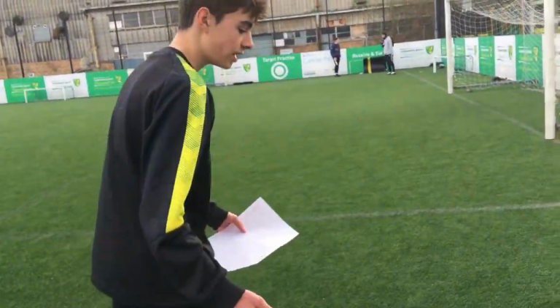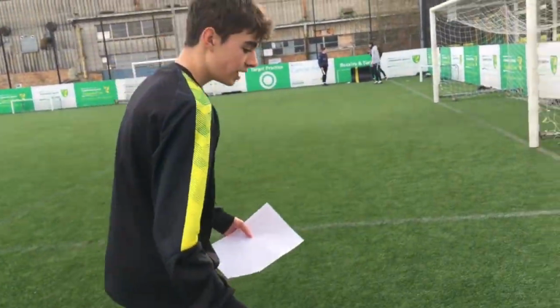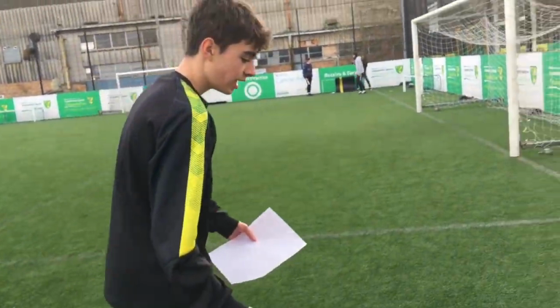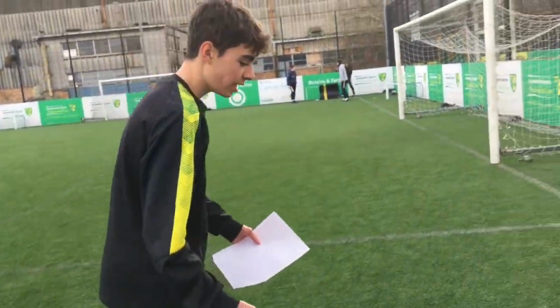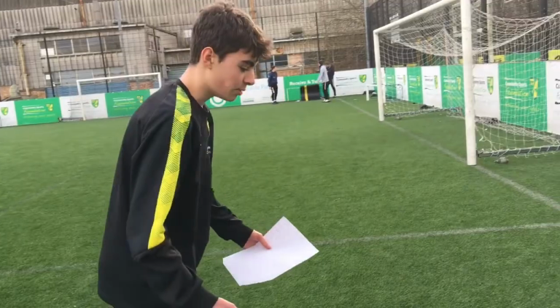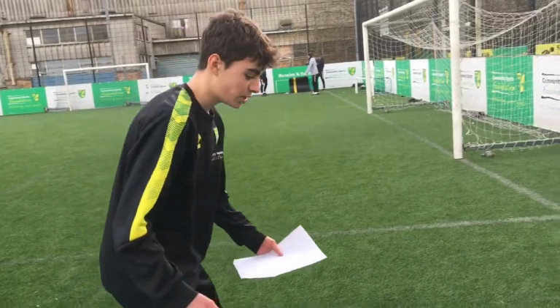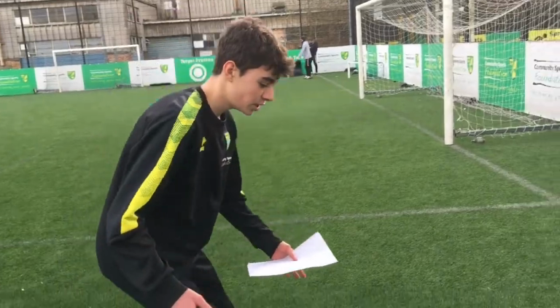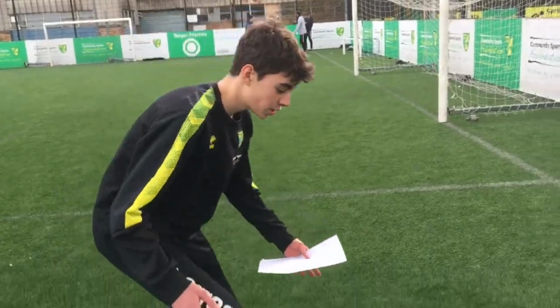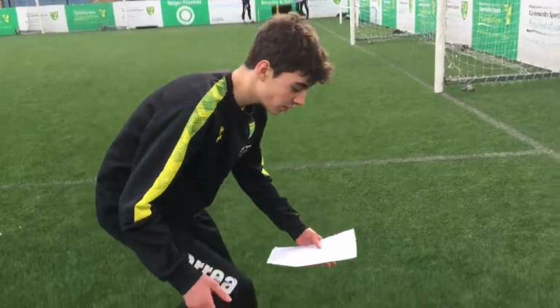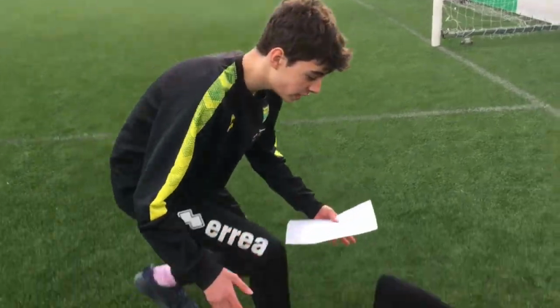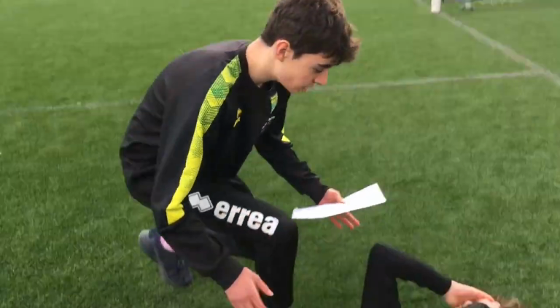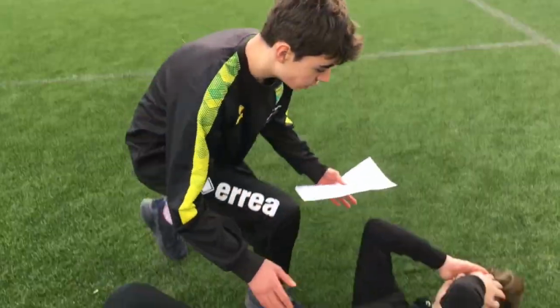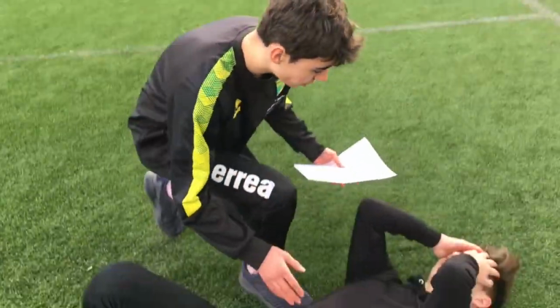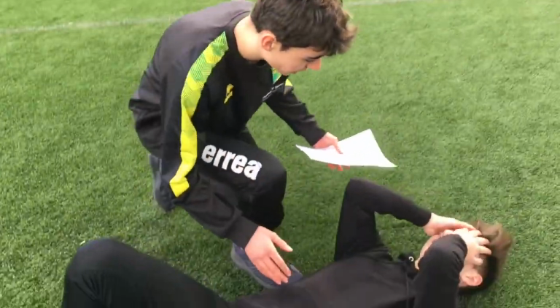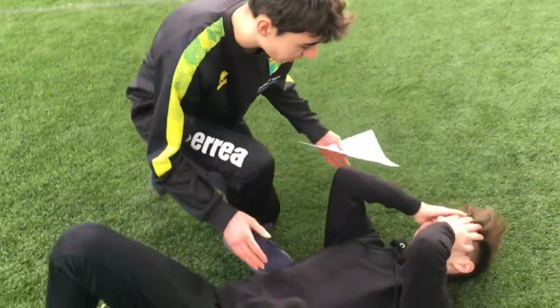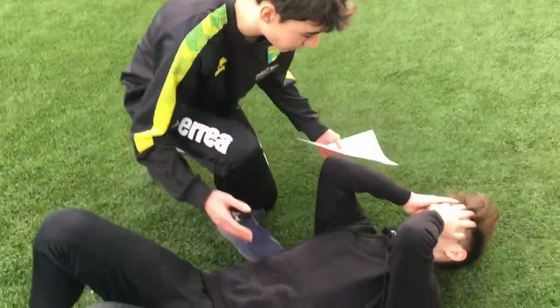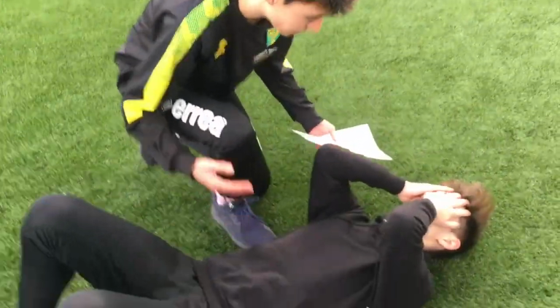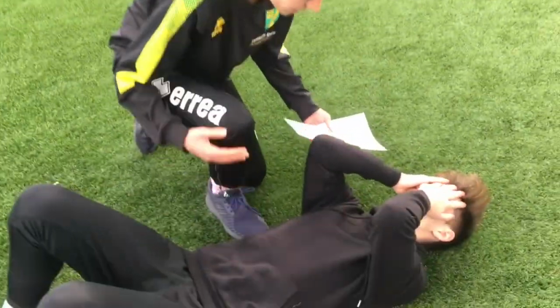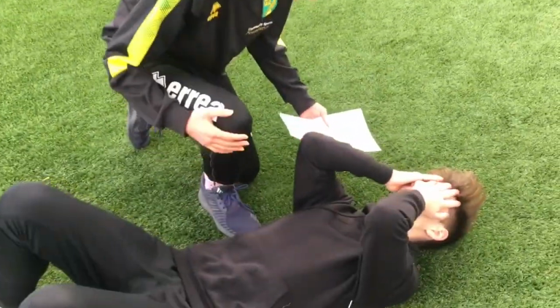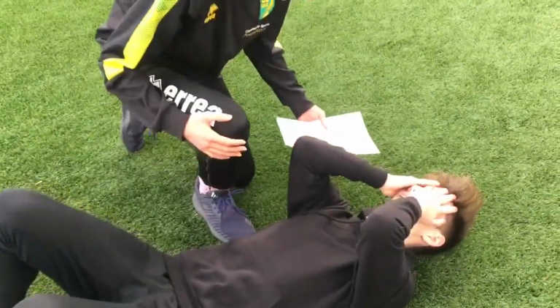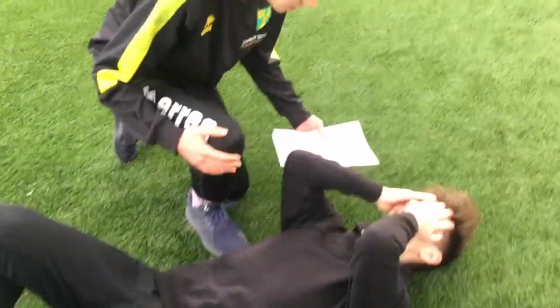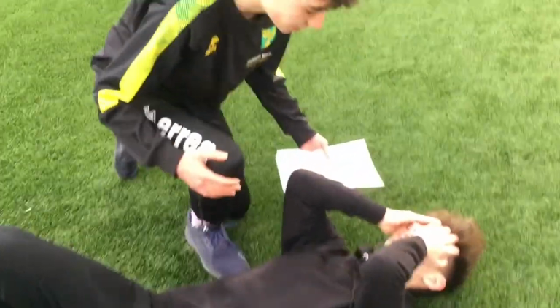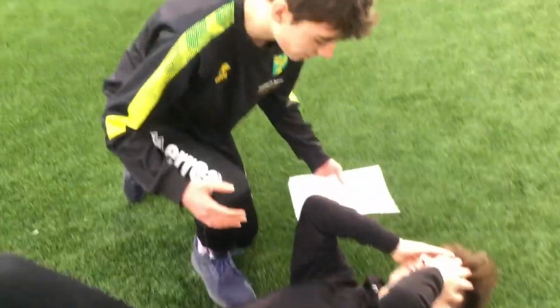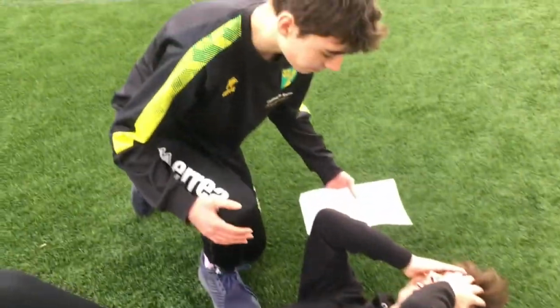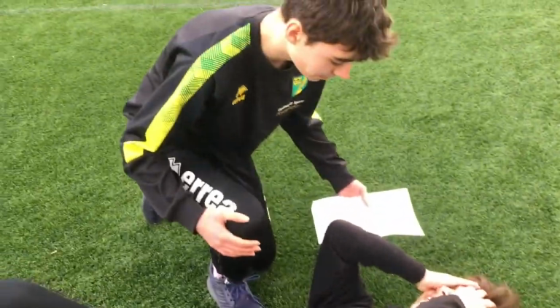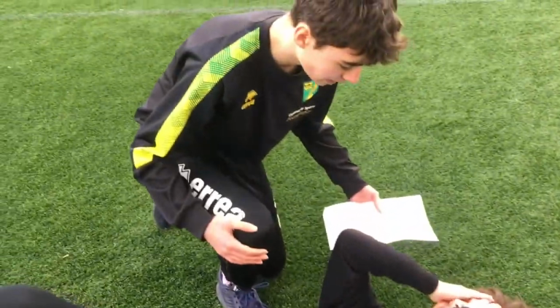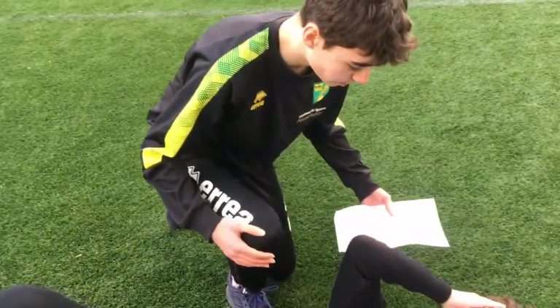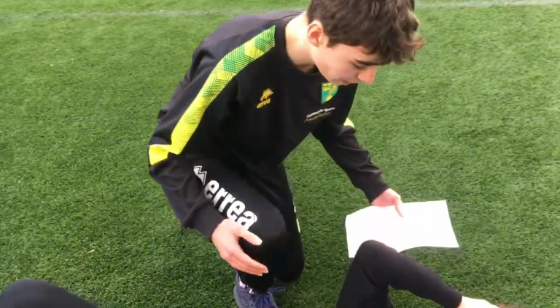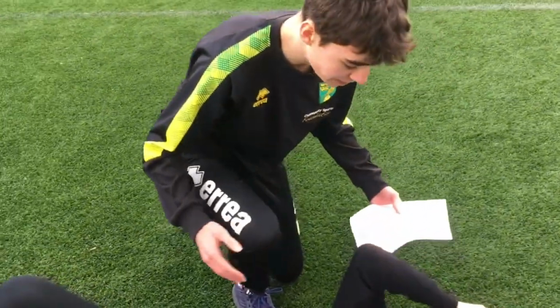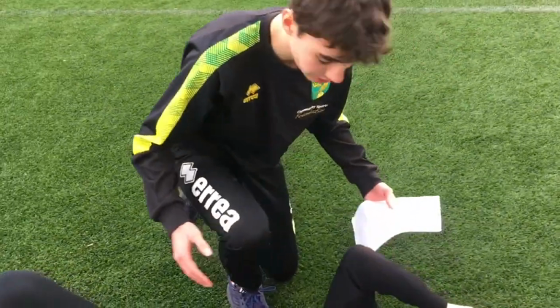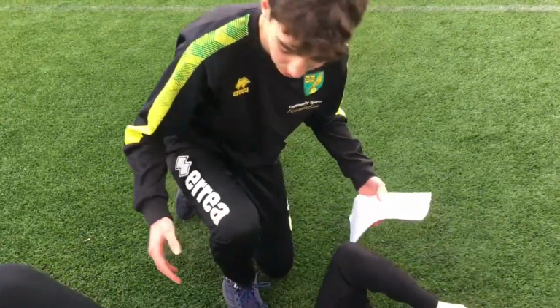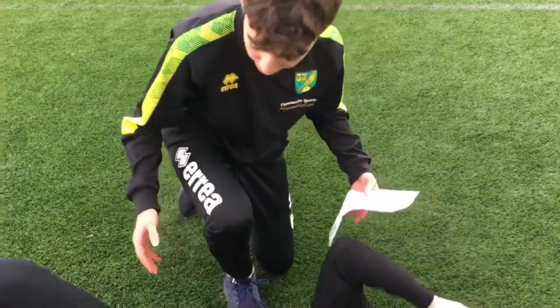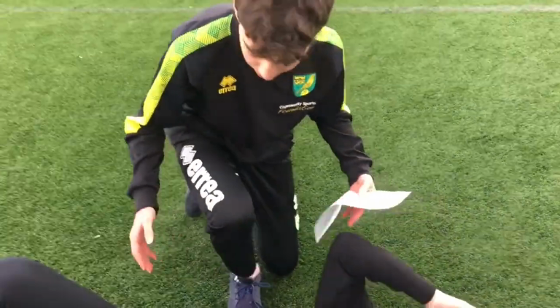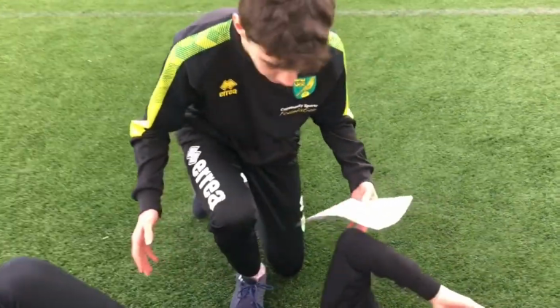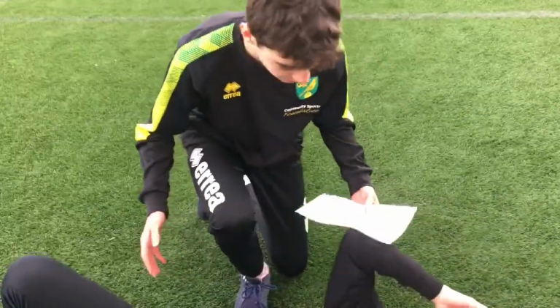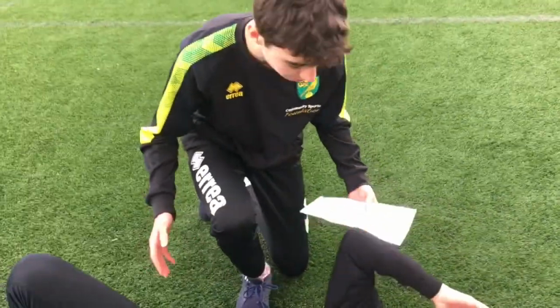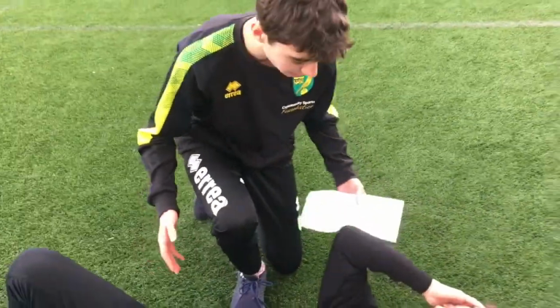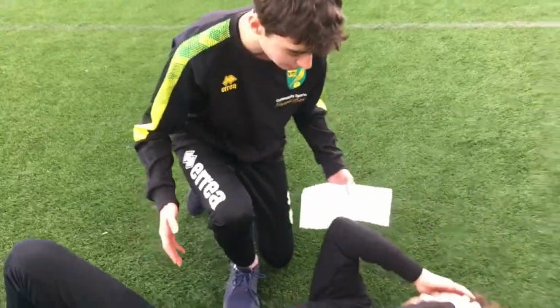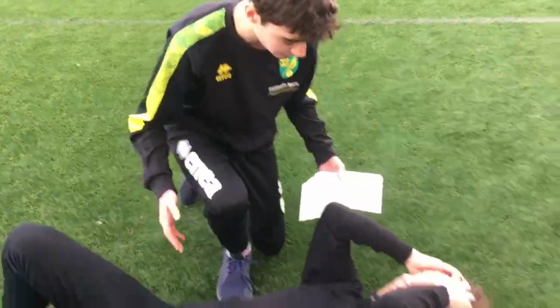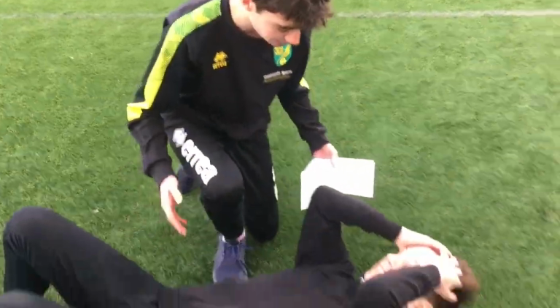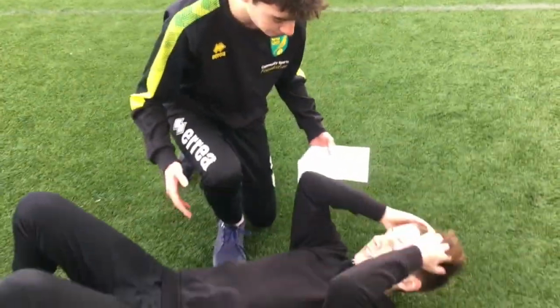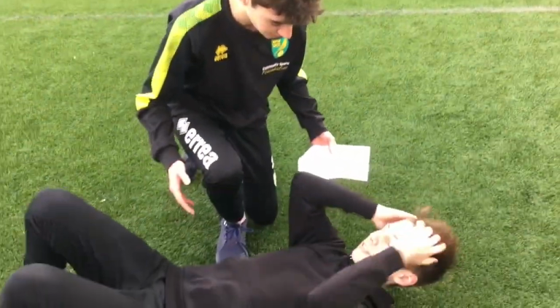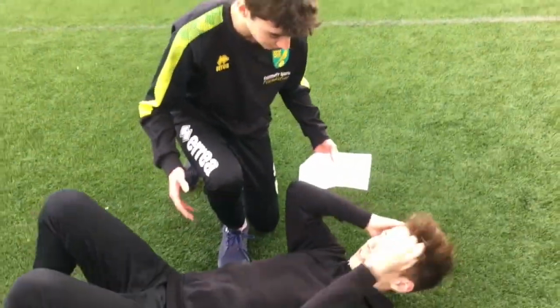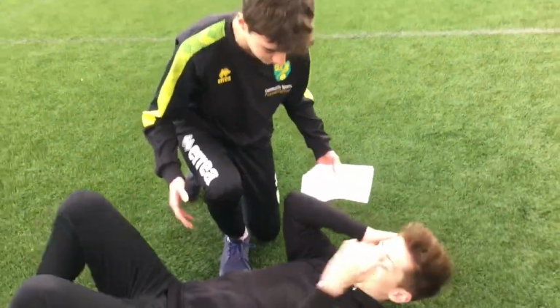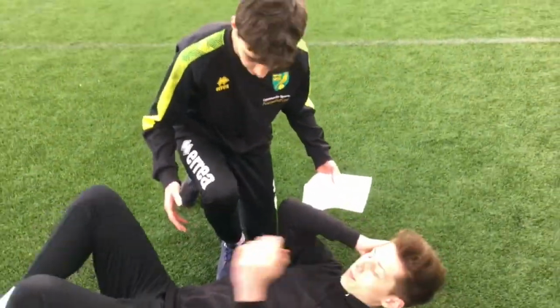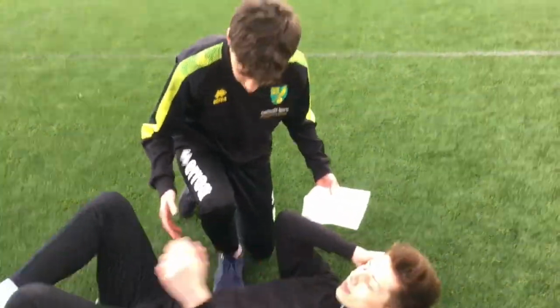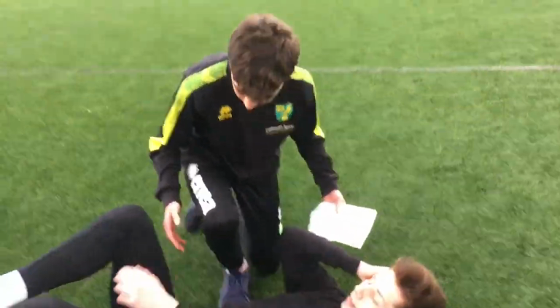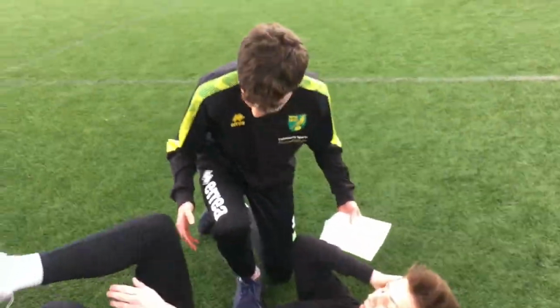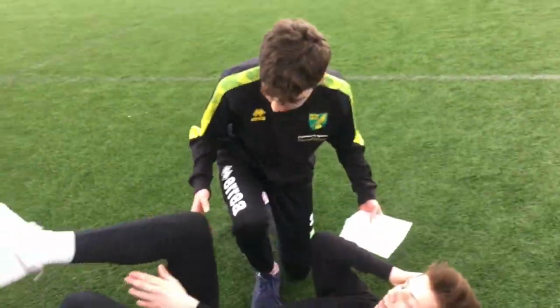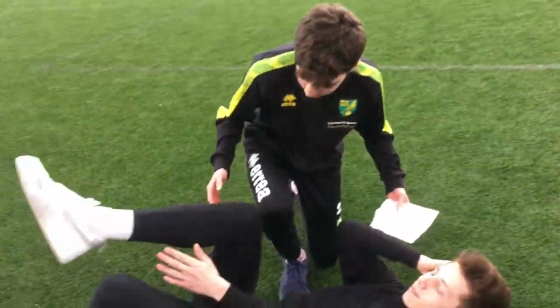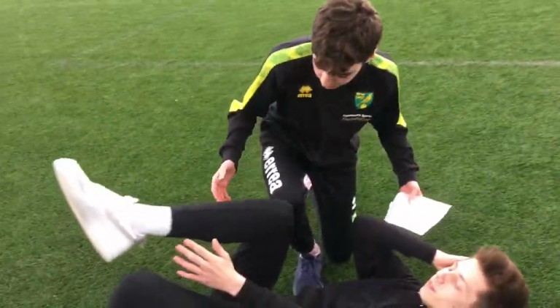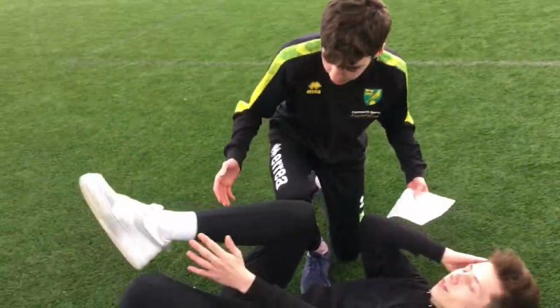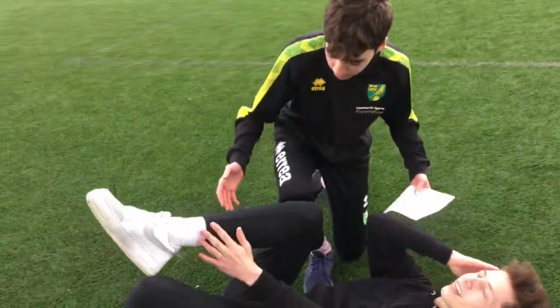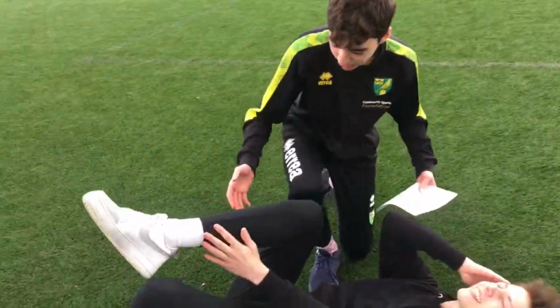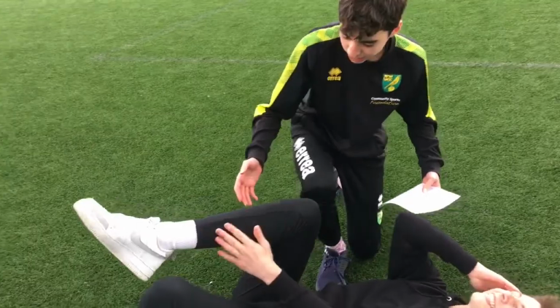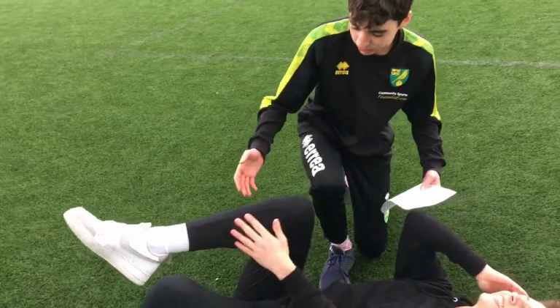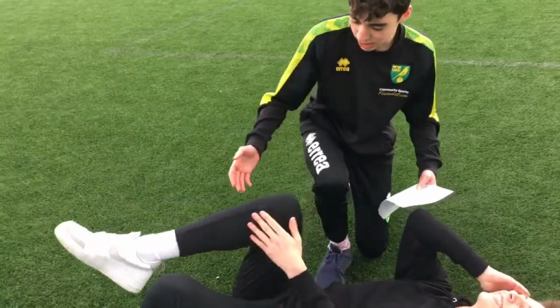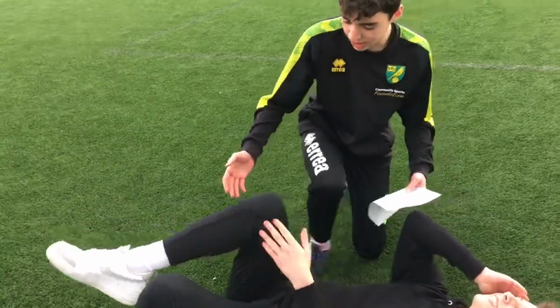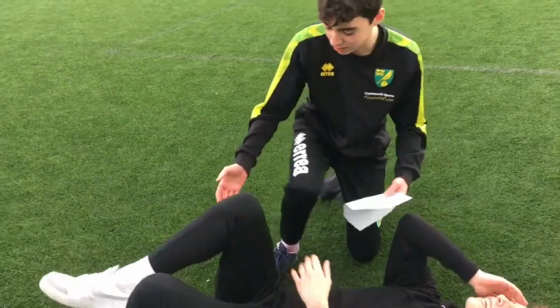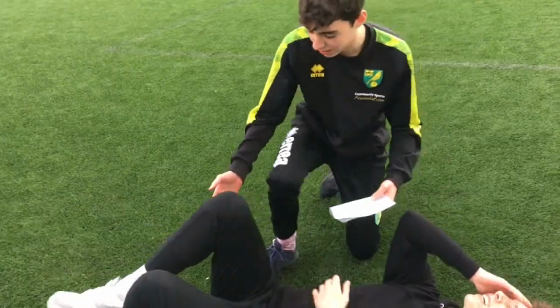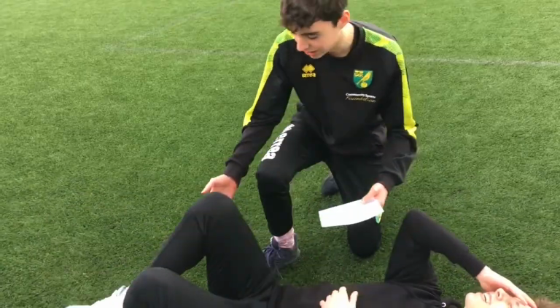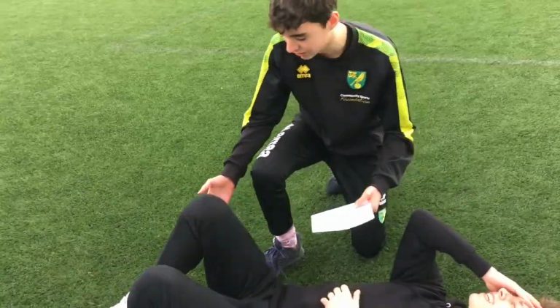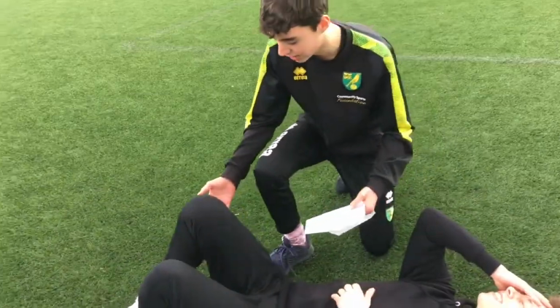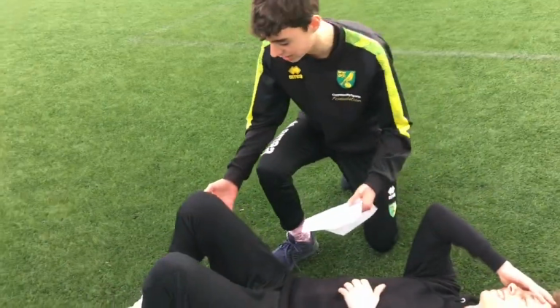Hey buddy, are you alright? Are you okay? No. Where's the pain? Your back of your leg.